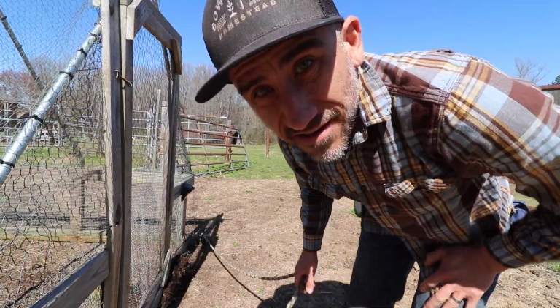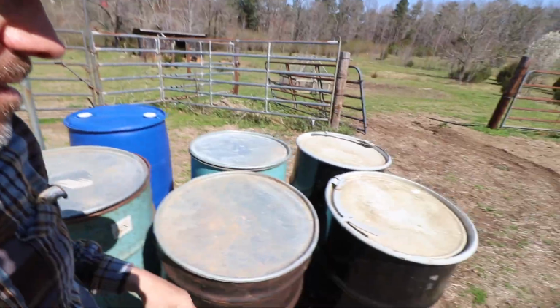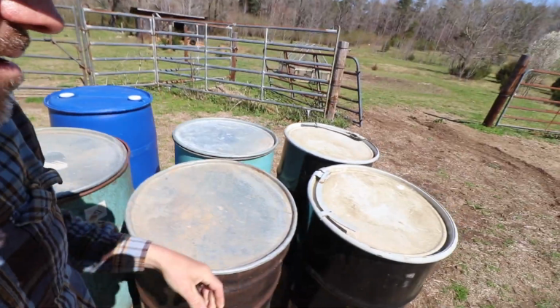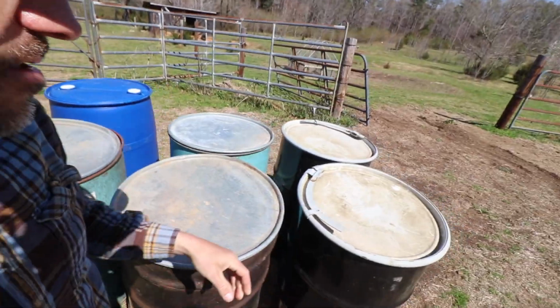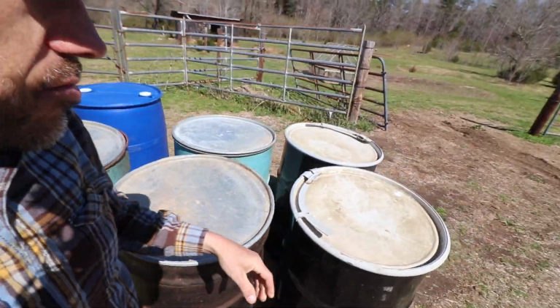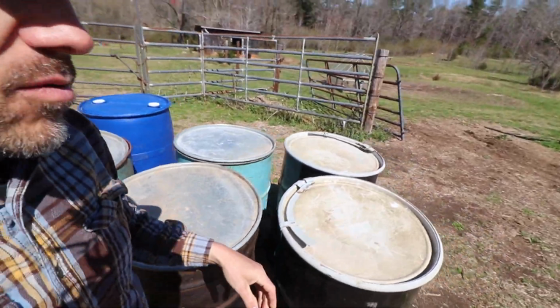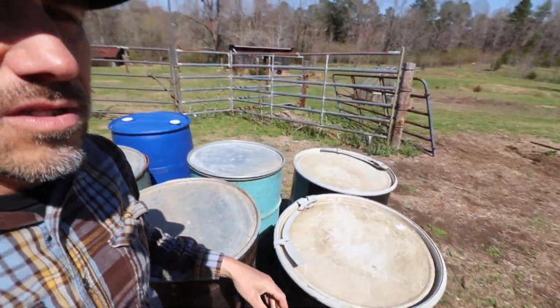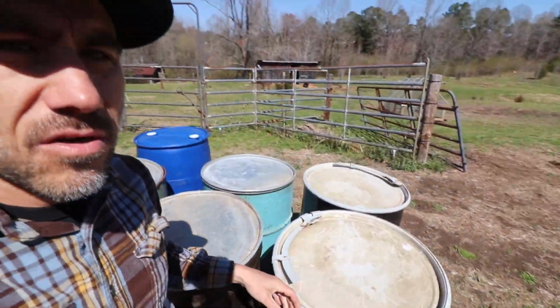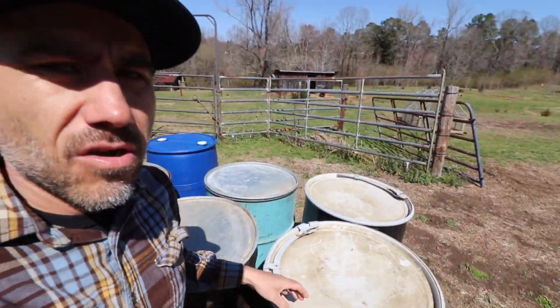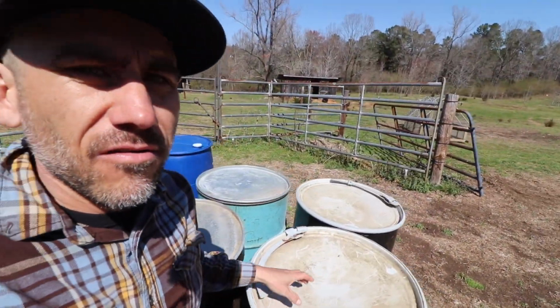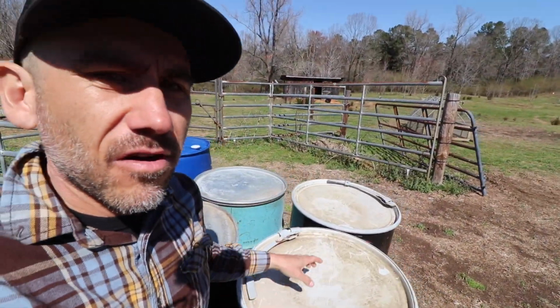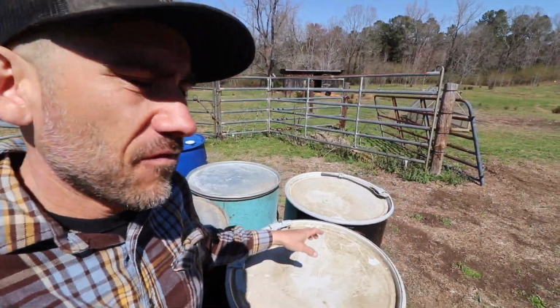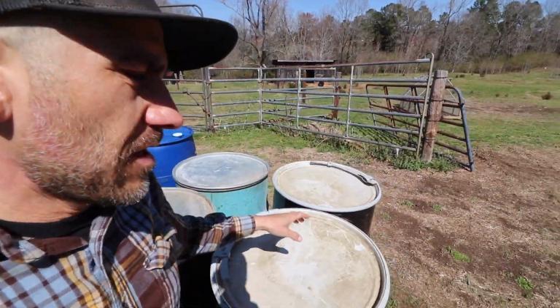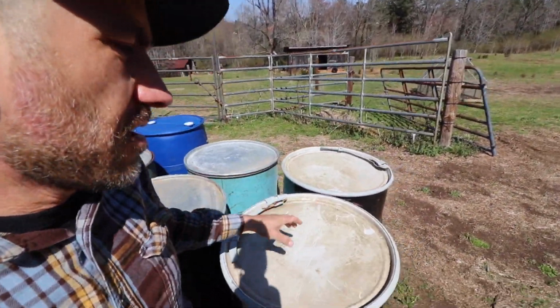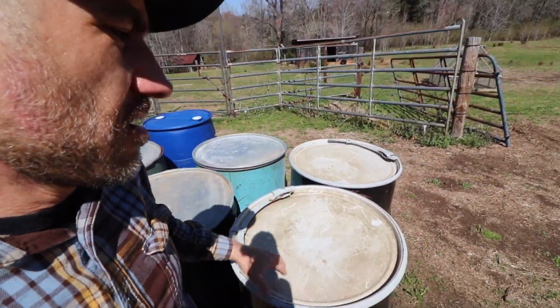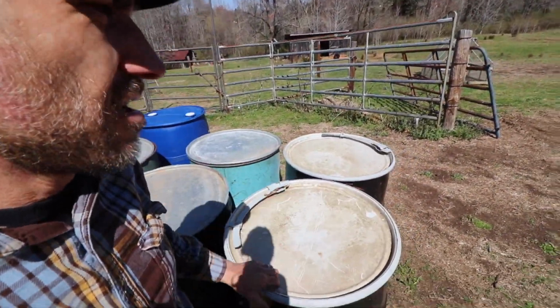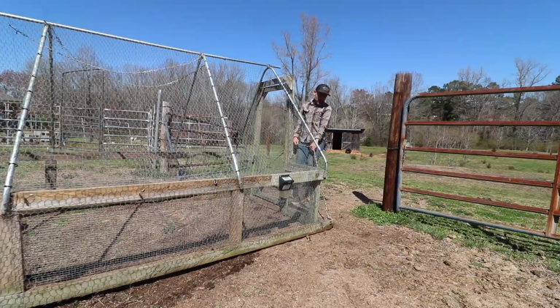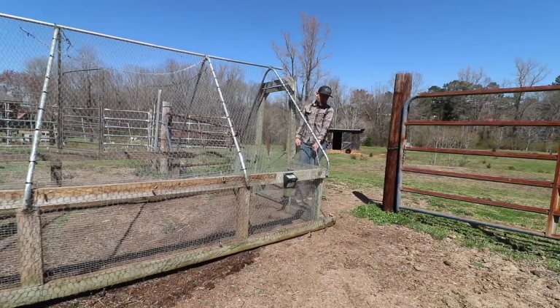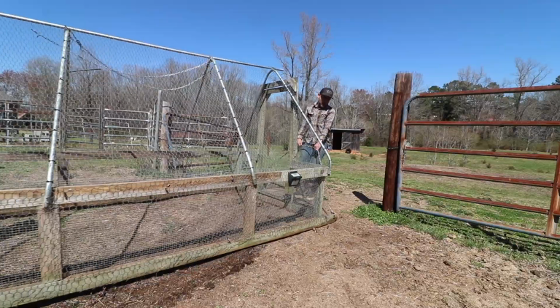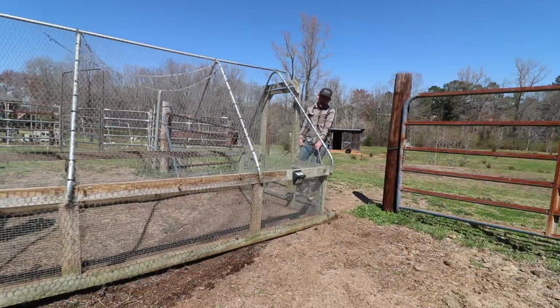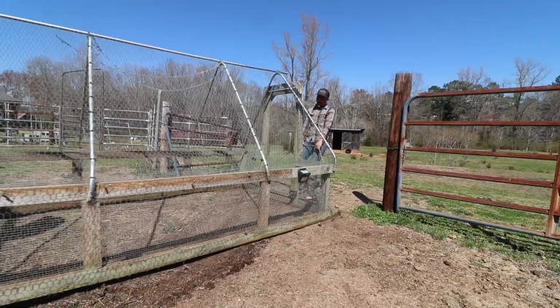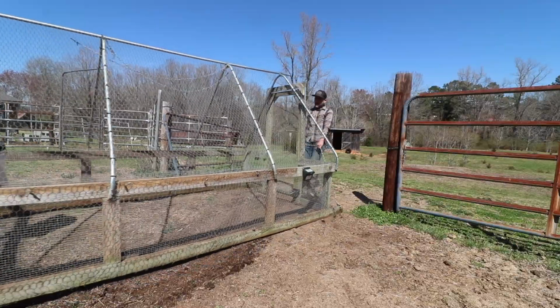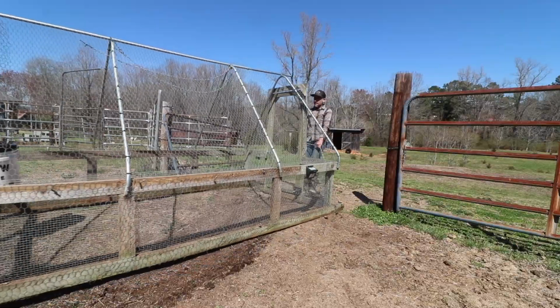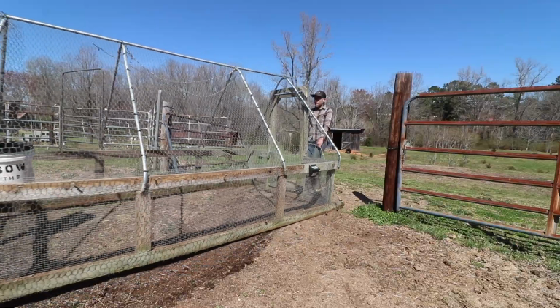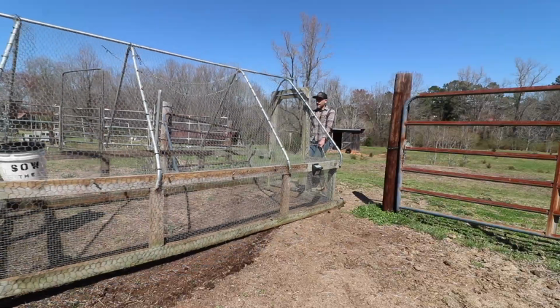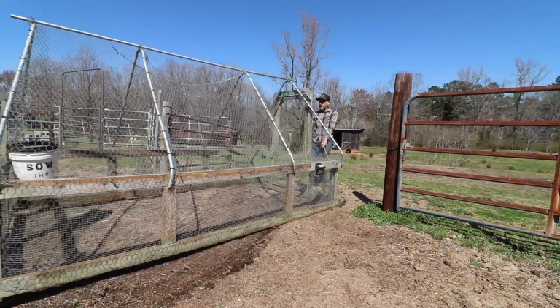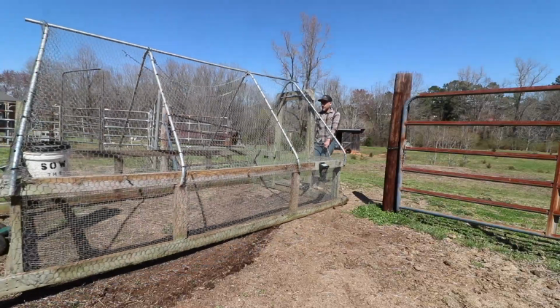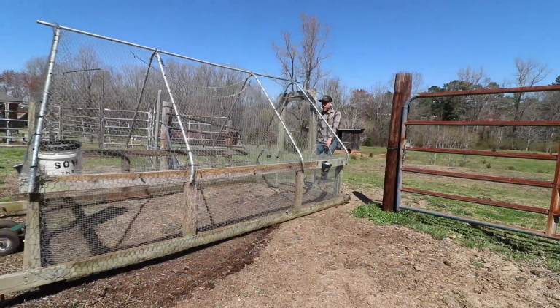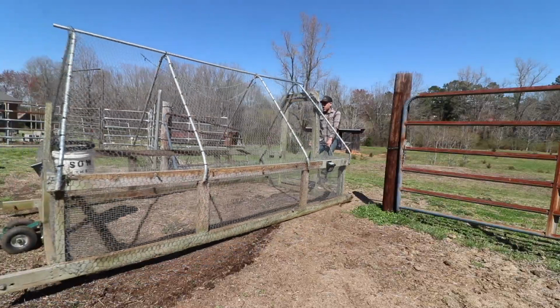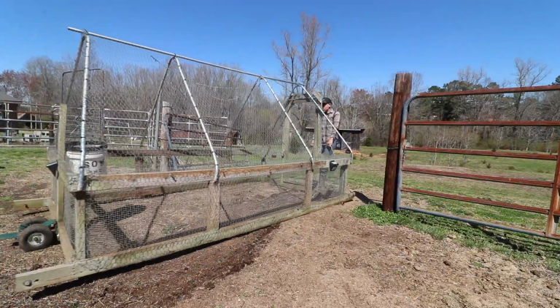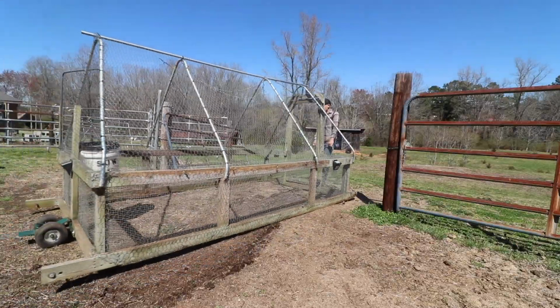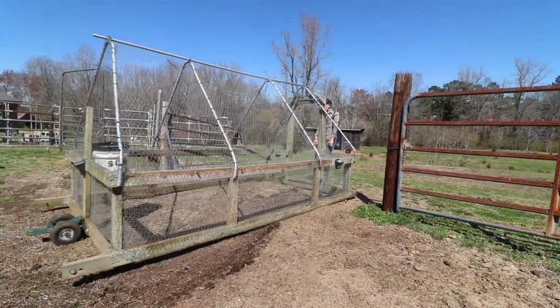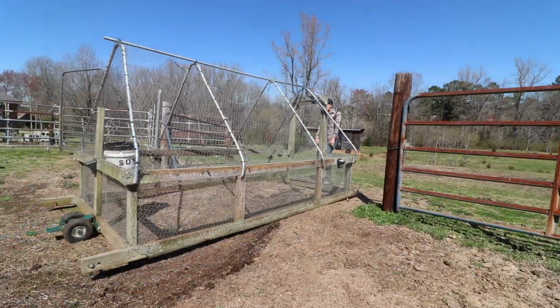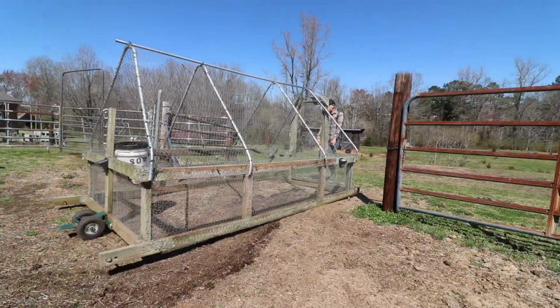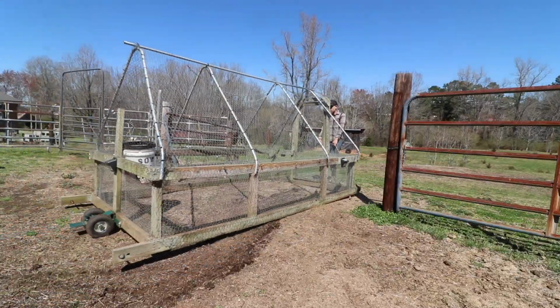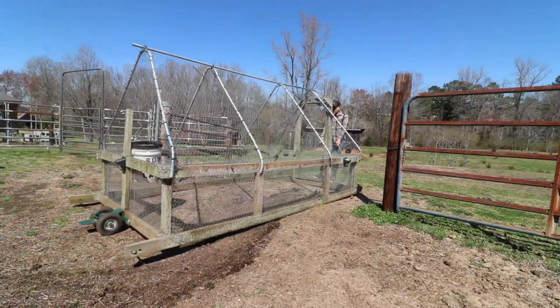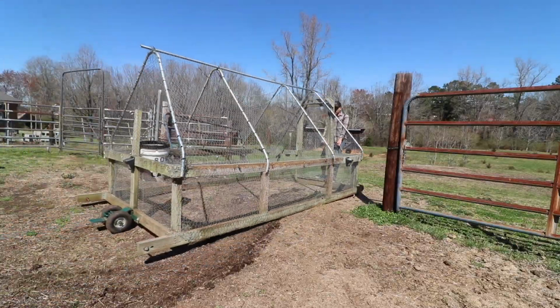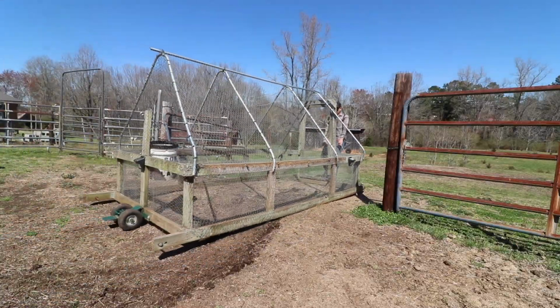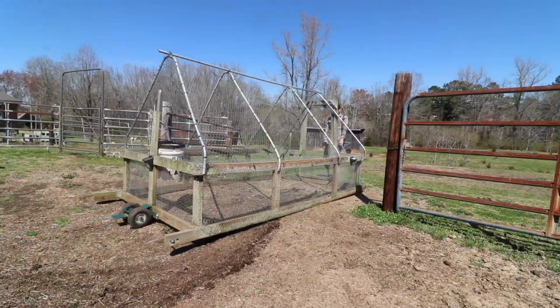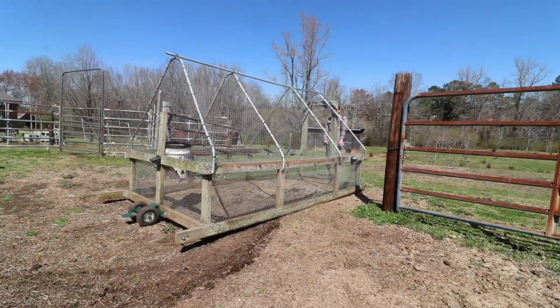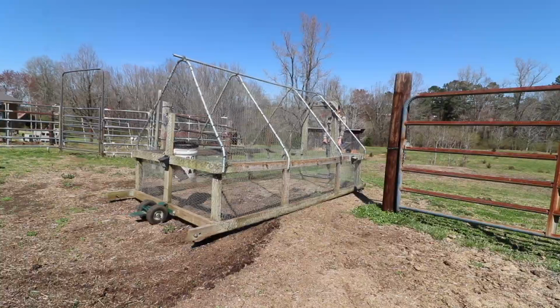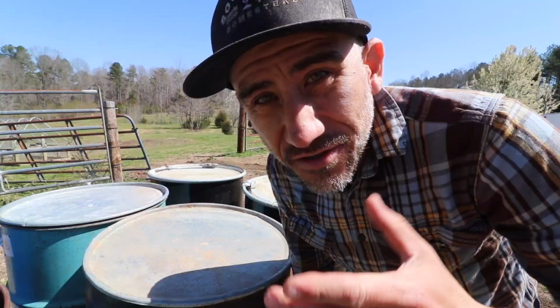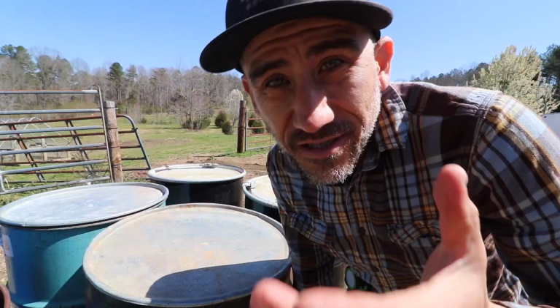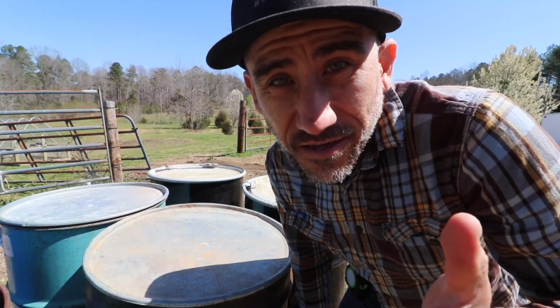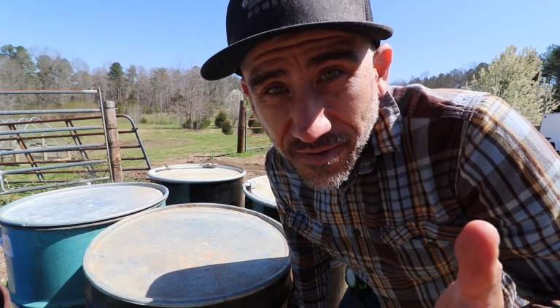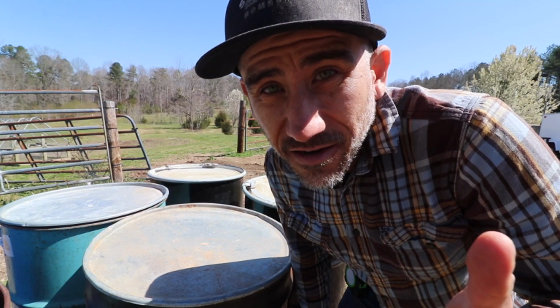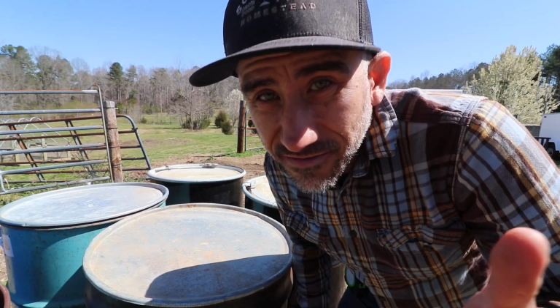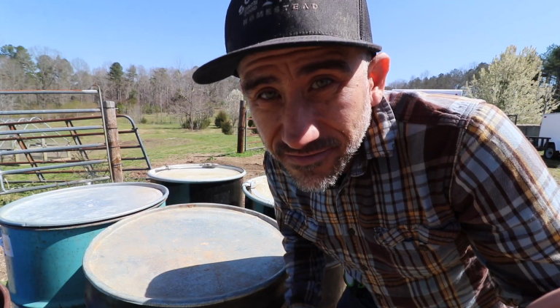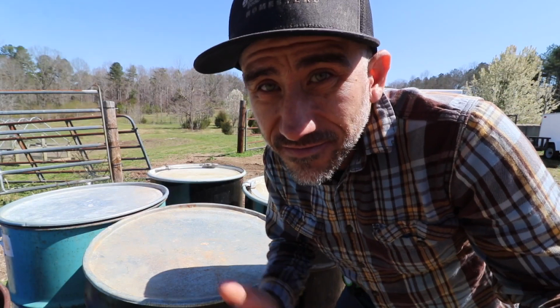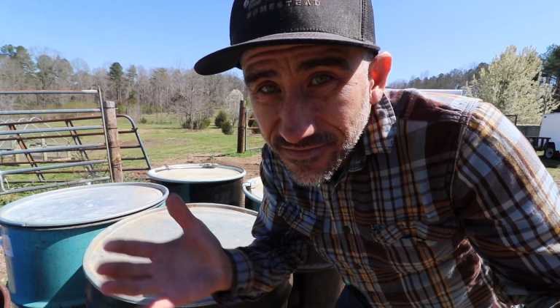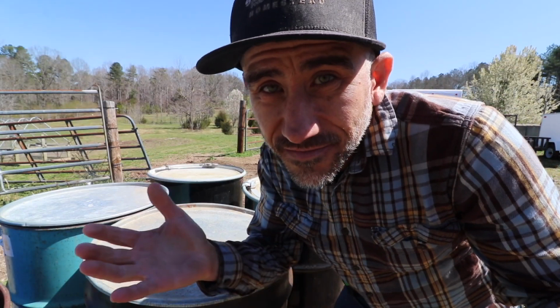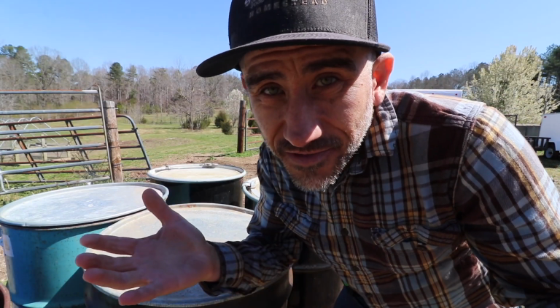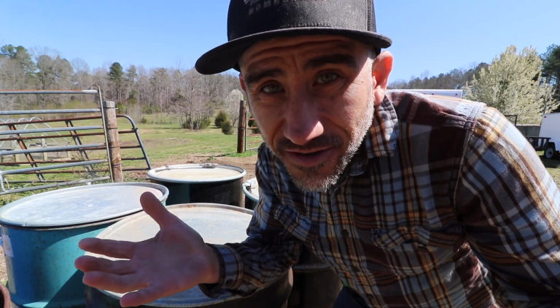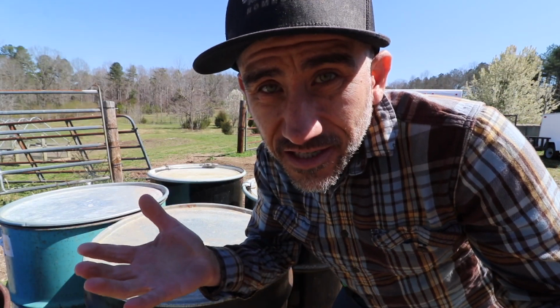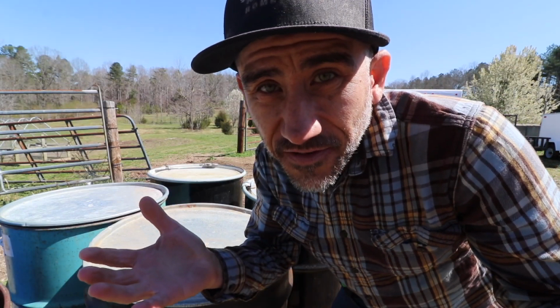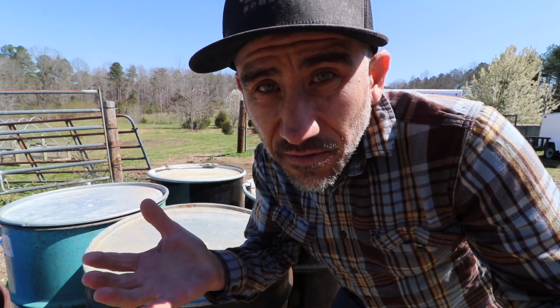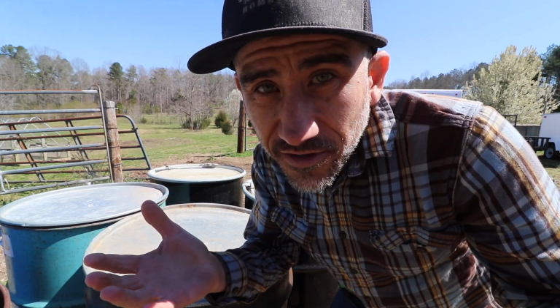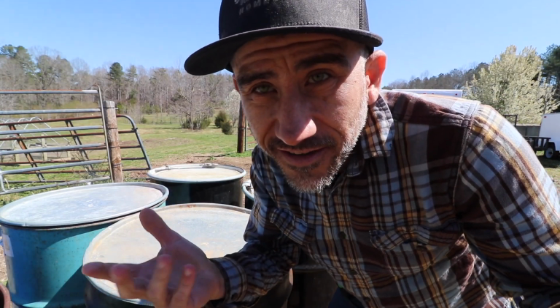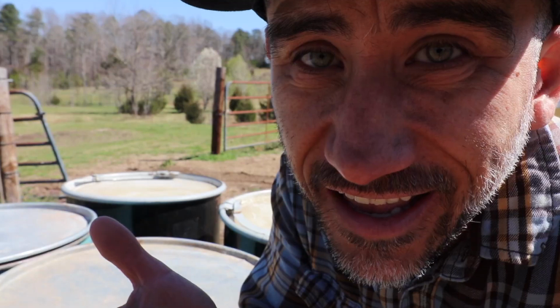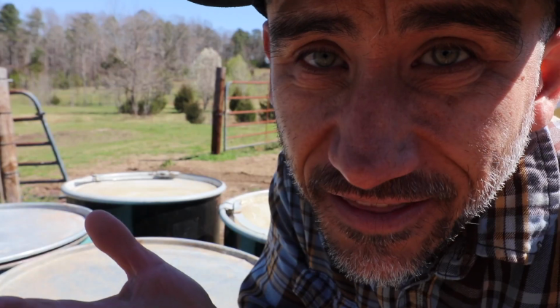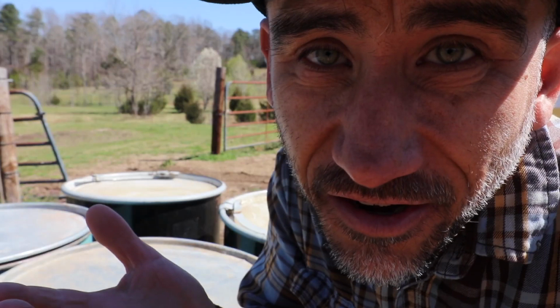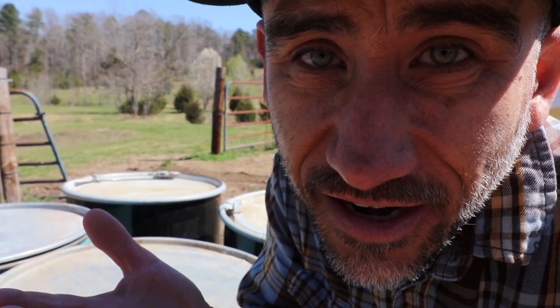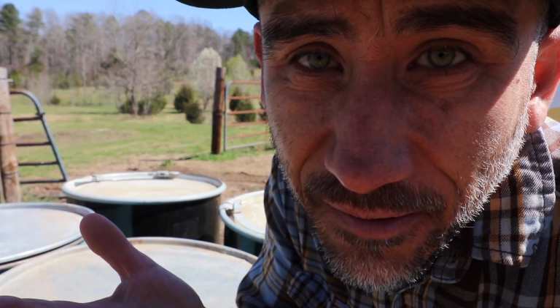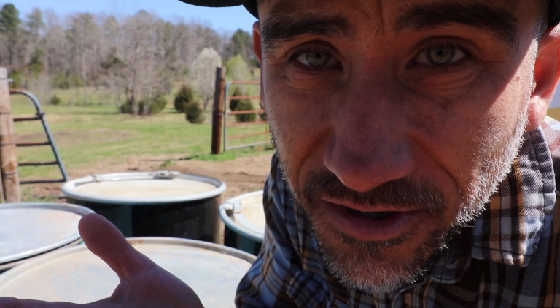This is where we store all of our feed. If you guys are not subscribed to the Holler Homestead, you should check them out. They're a nice family and they're our neighbors.